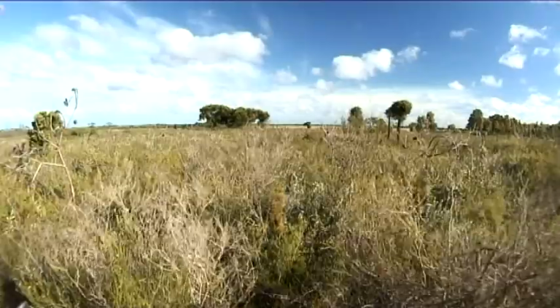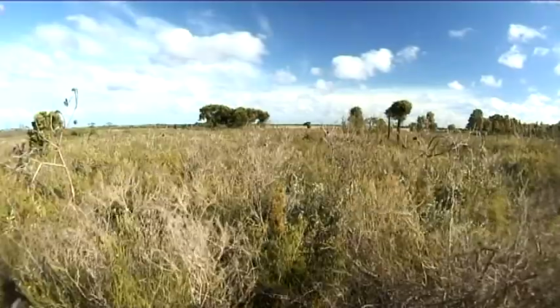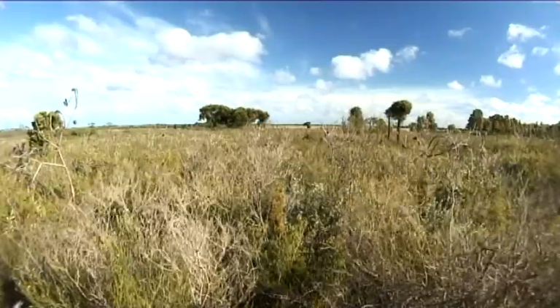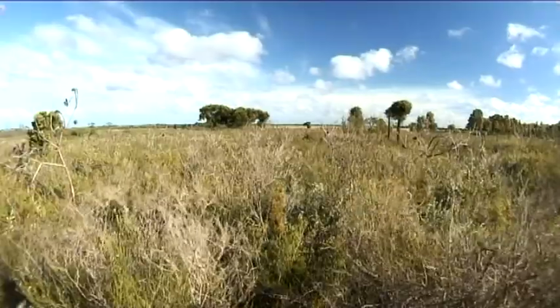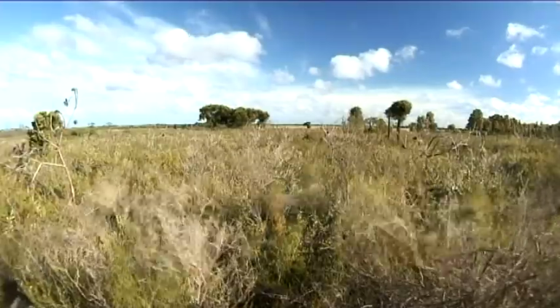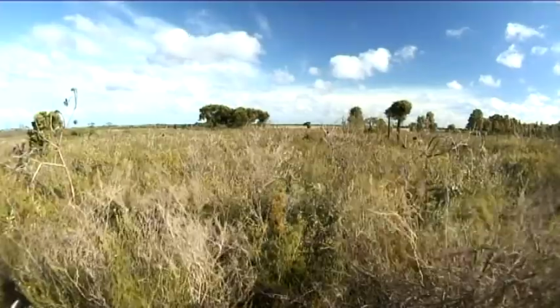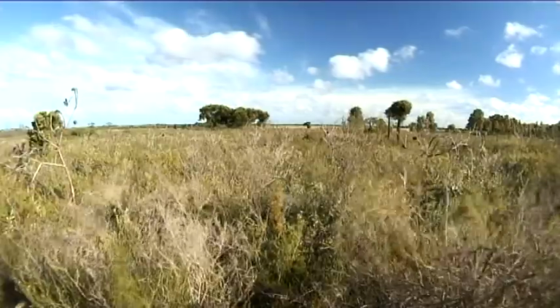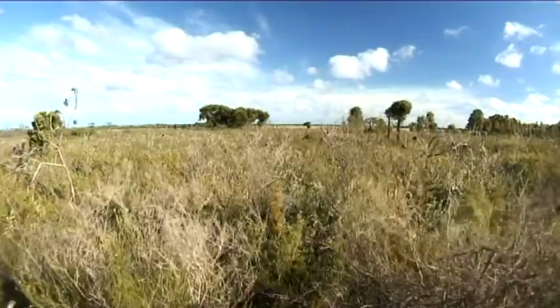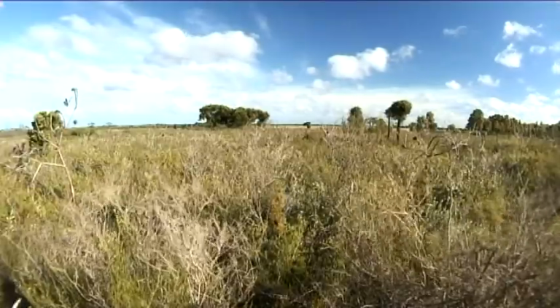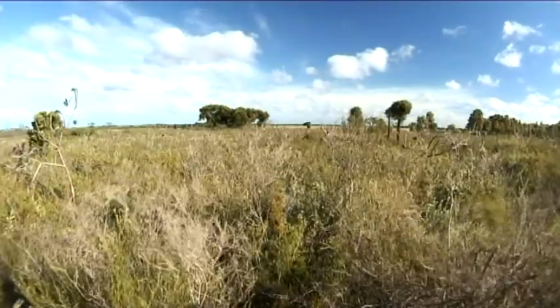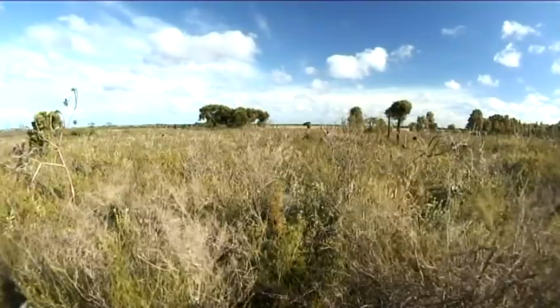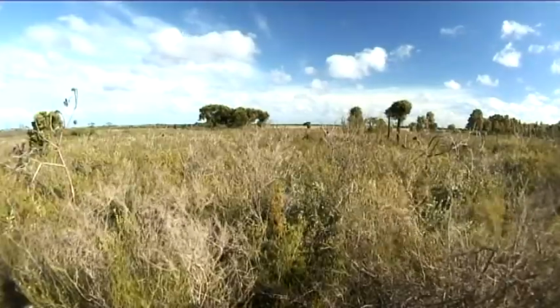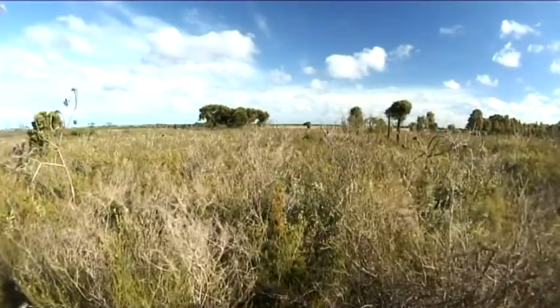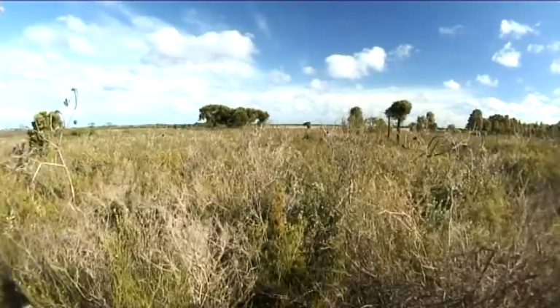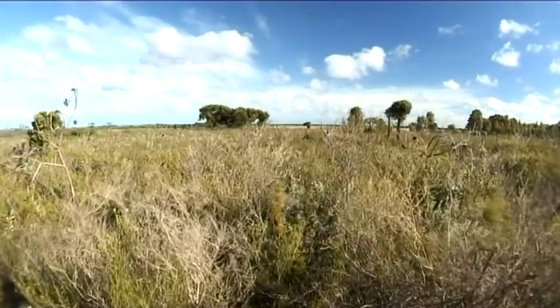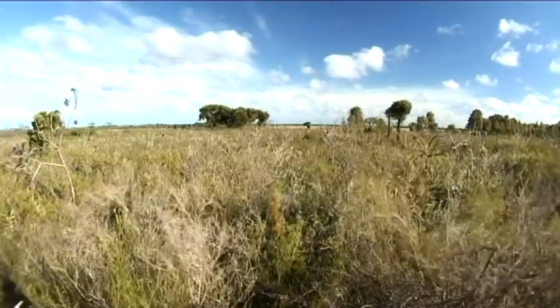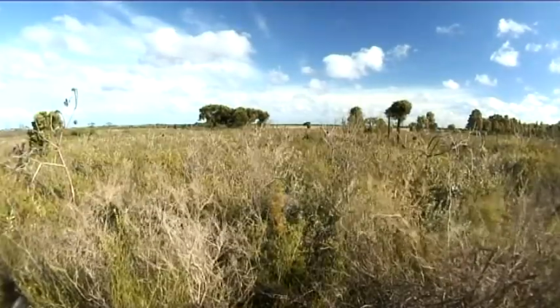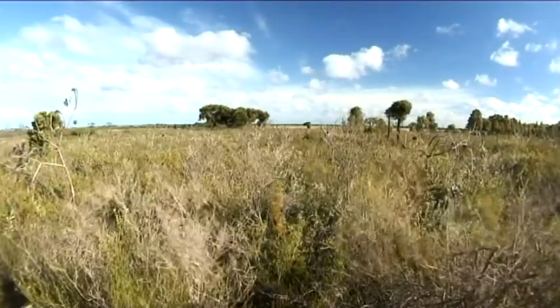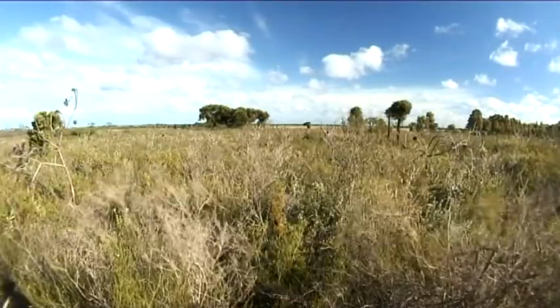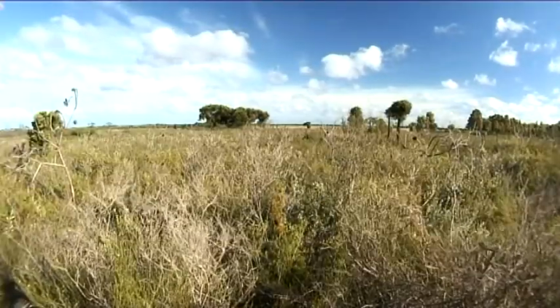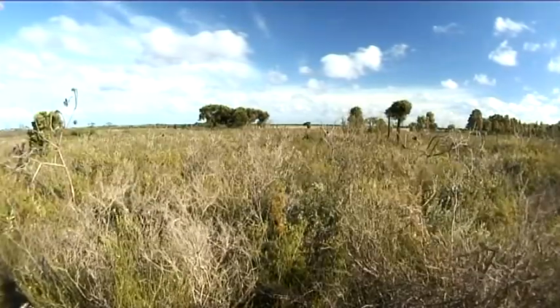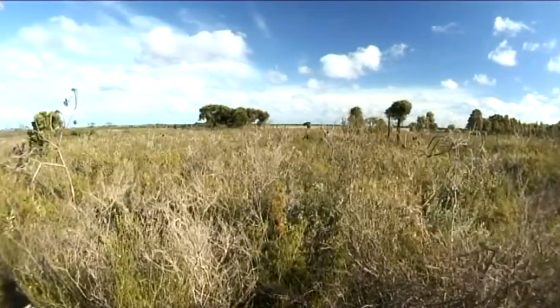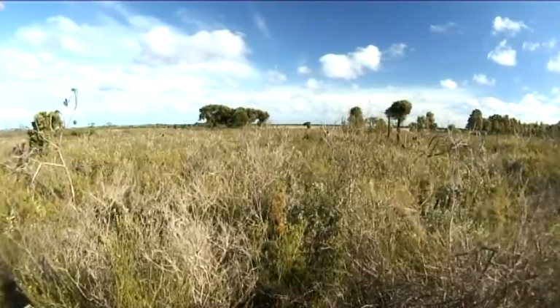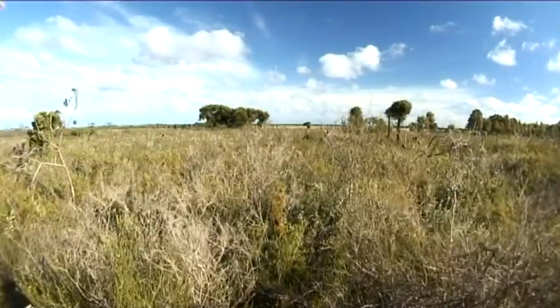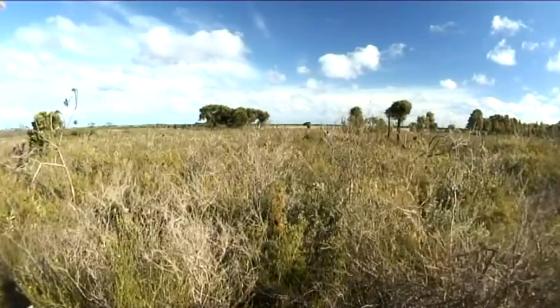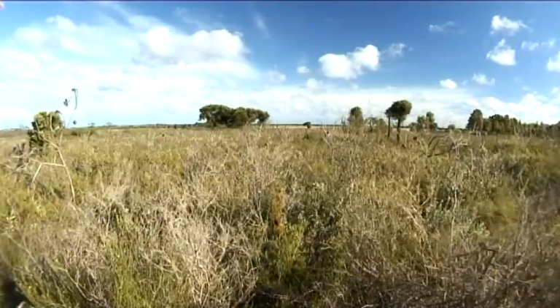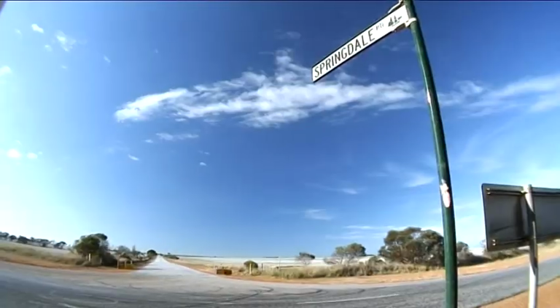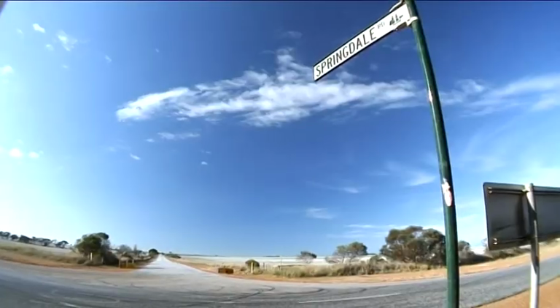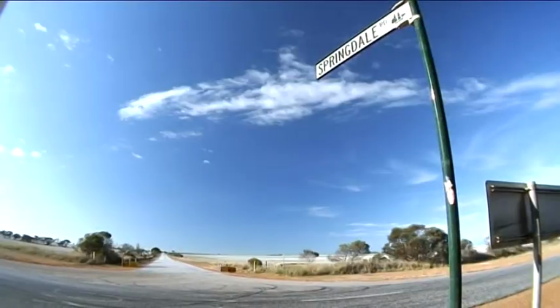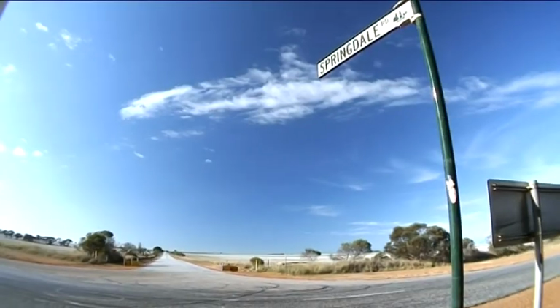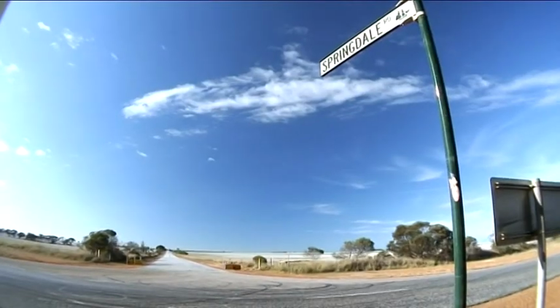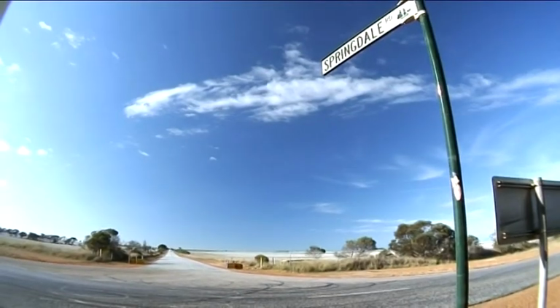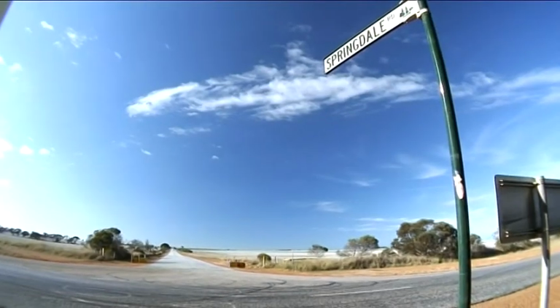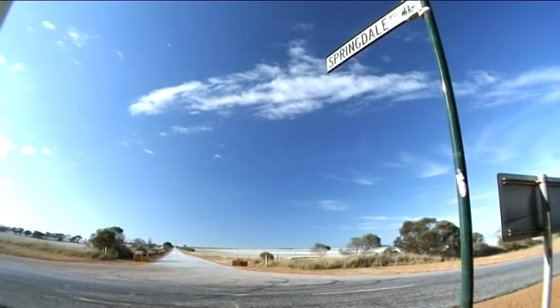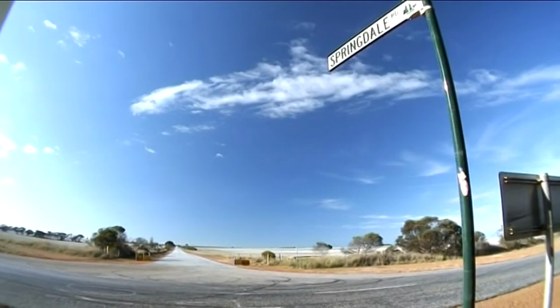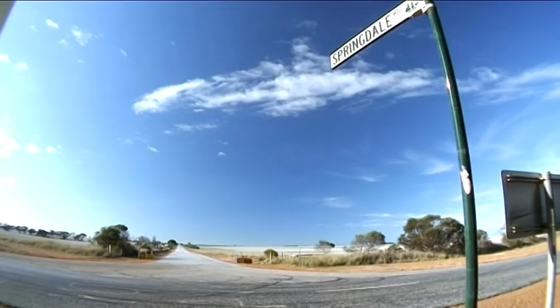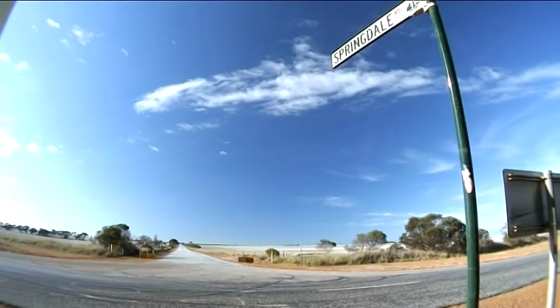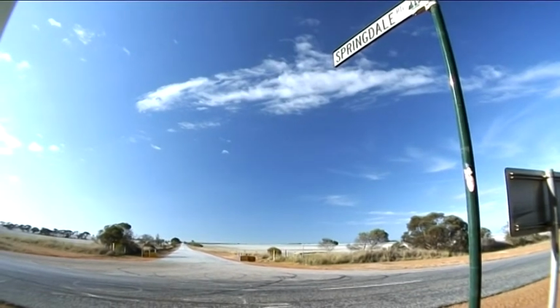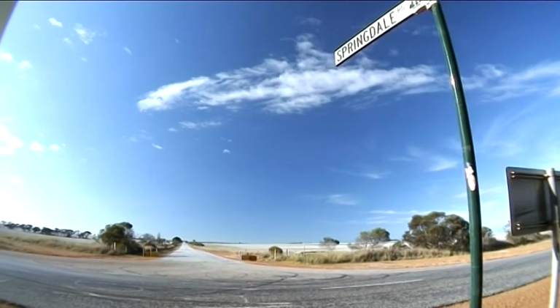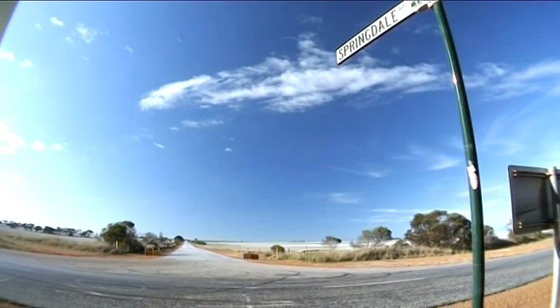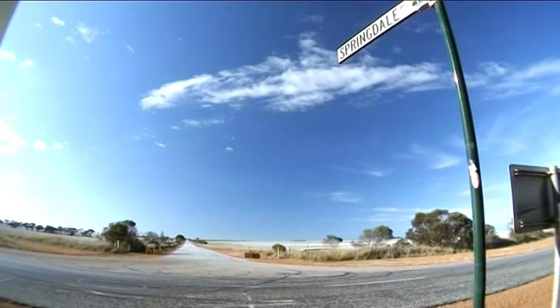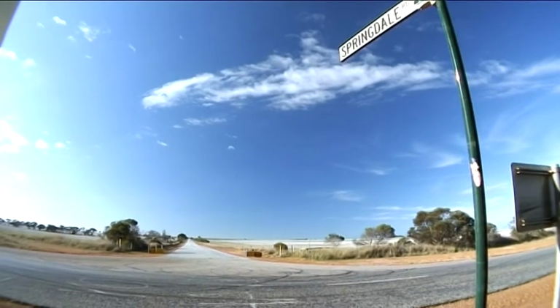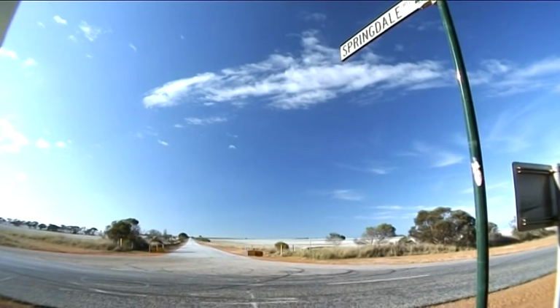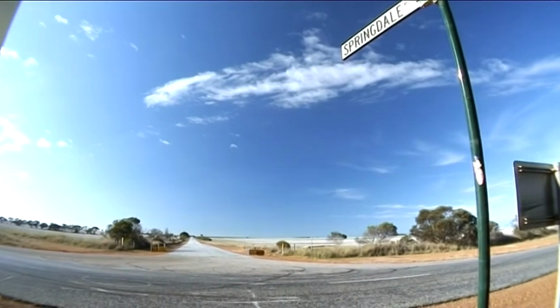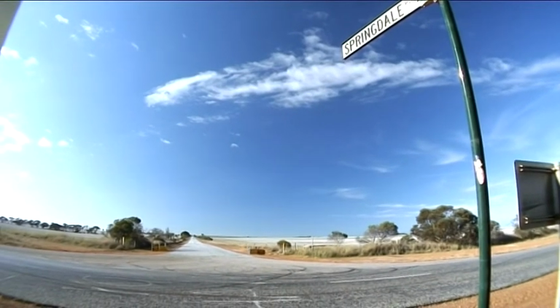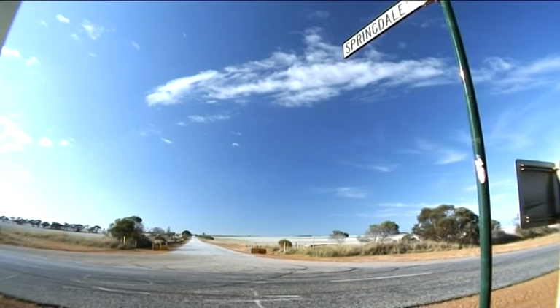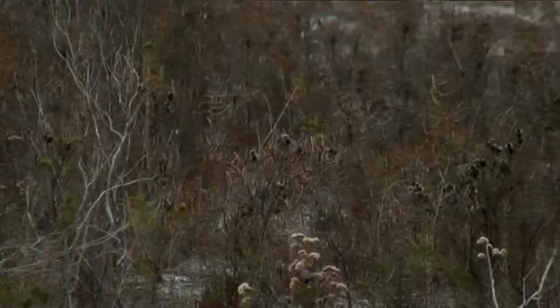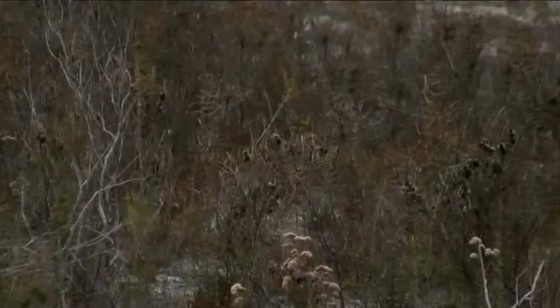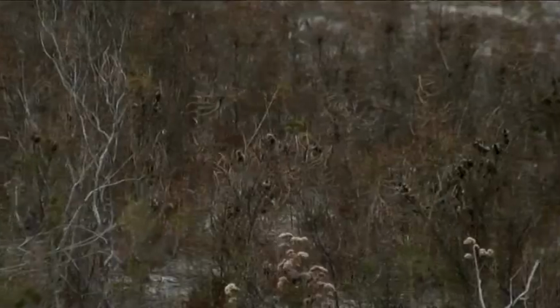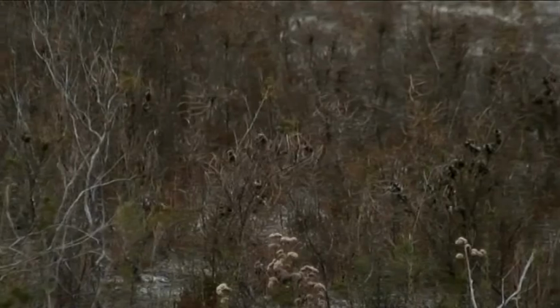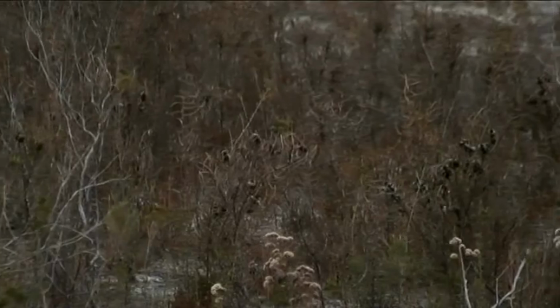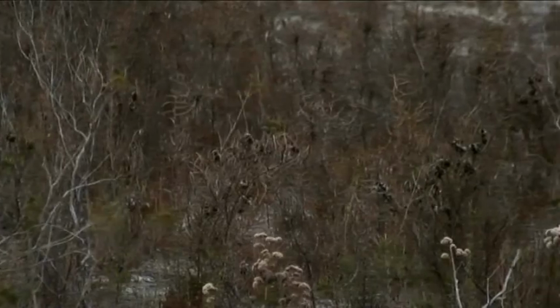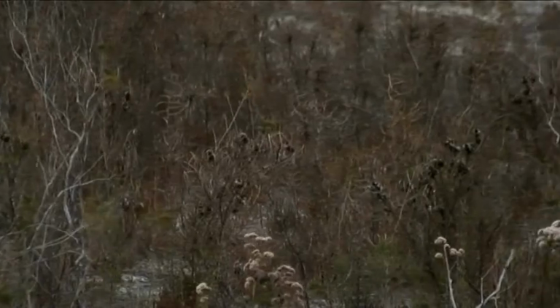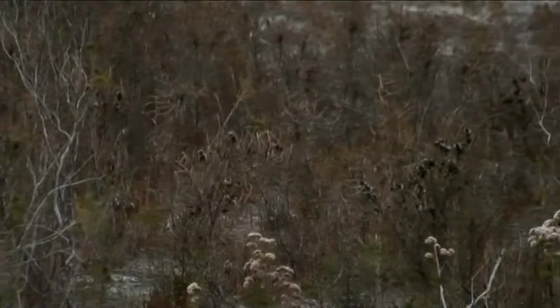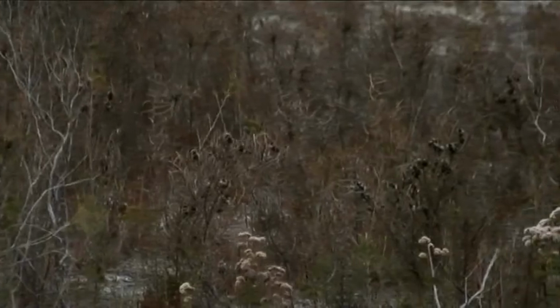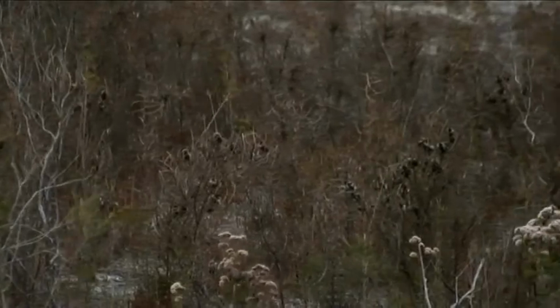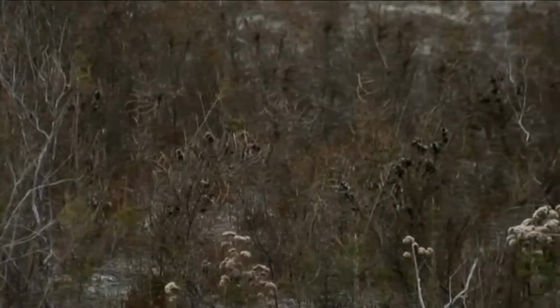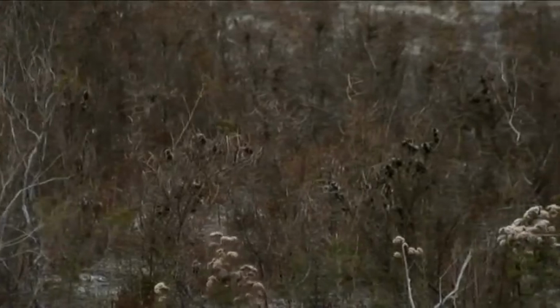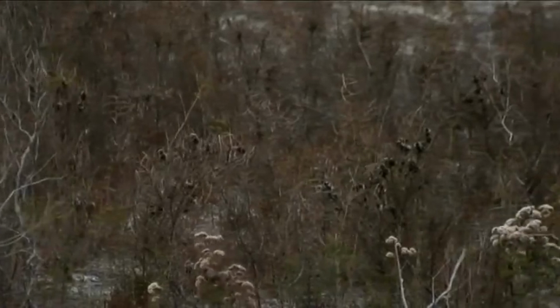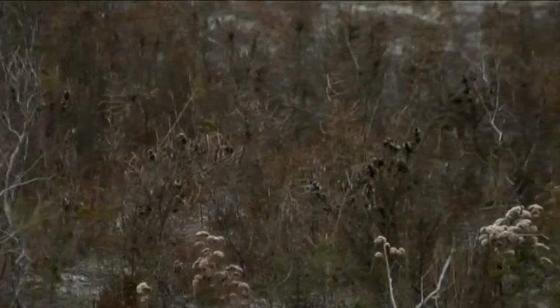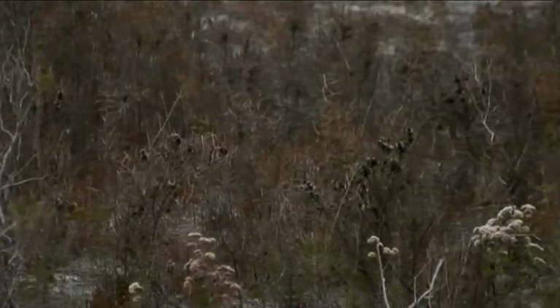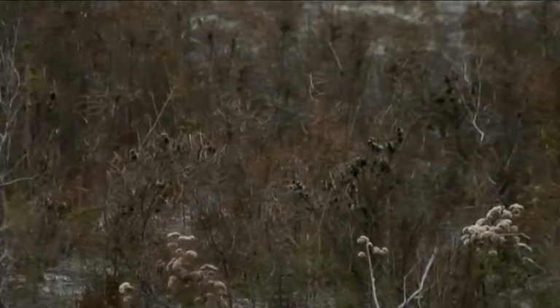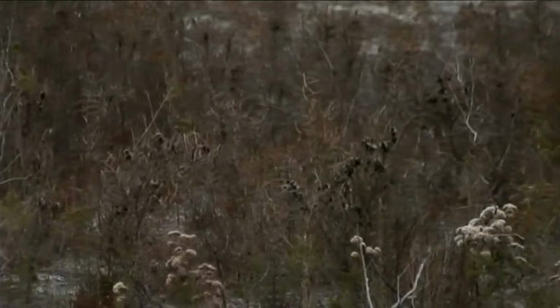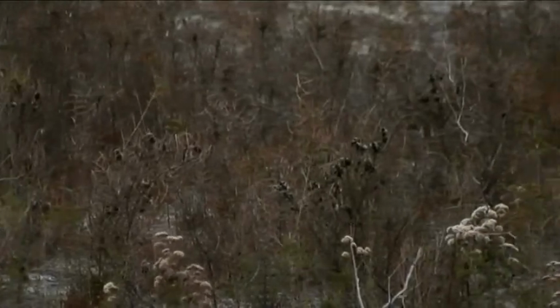Dieback already poses a risk in the area, with infestations known along Springdale and Mason Bay Roads near Hopetoun.